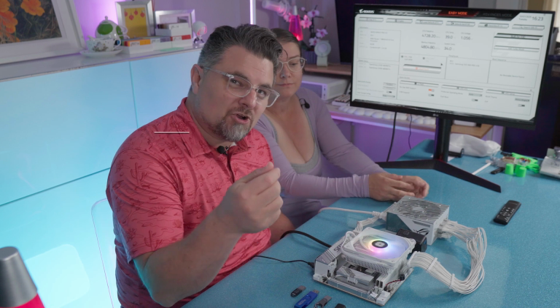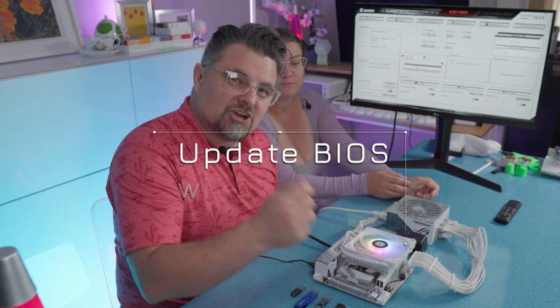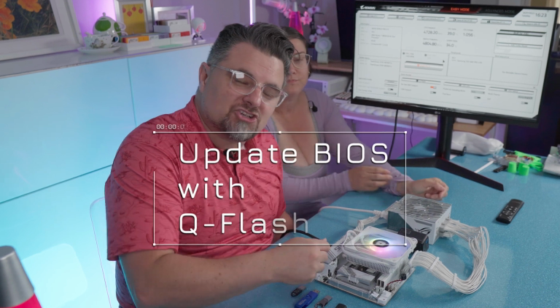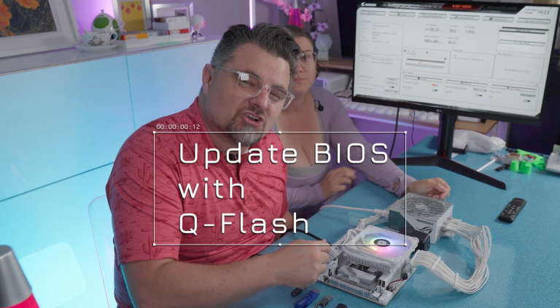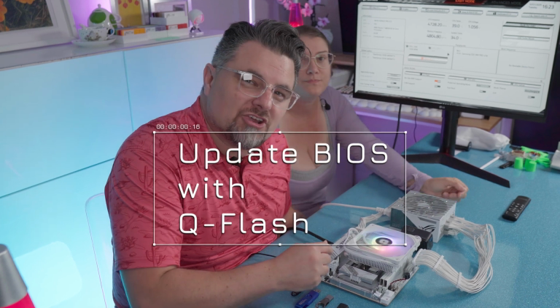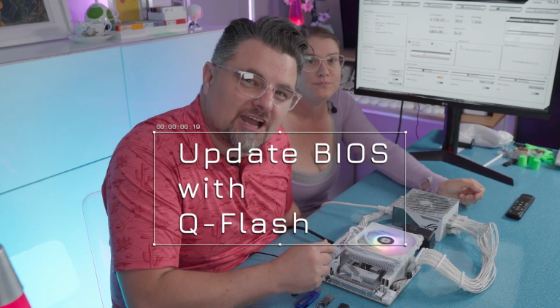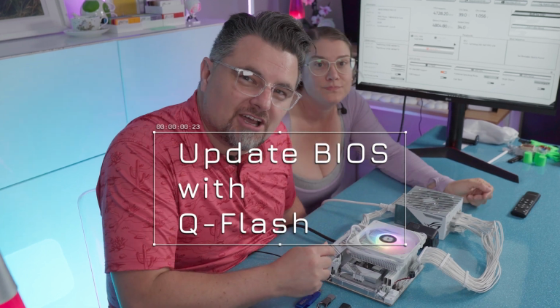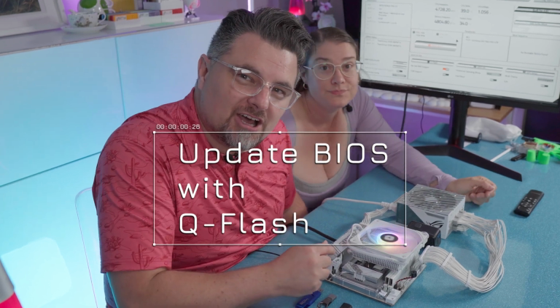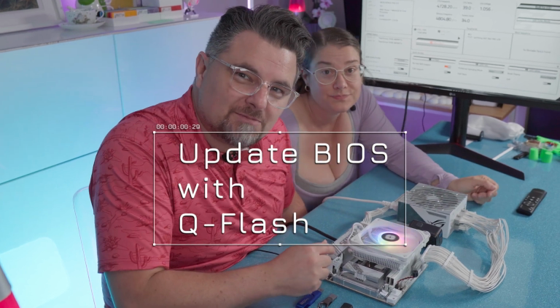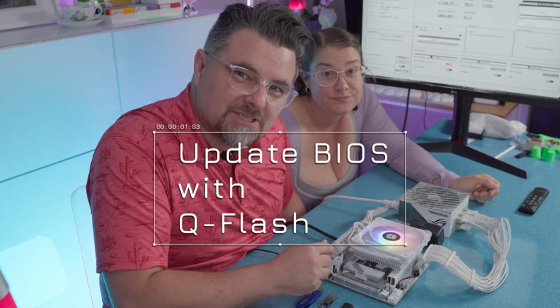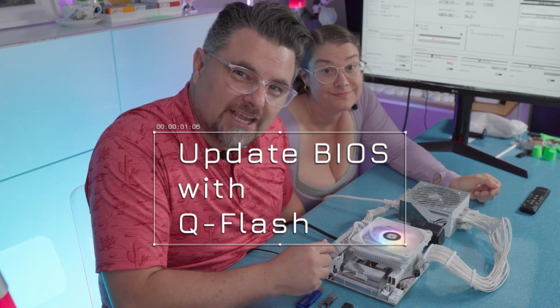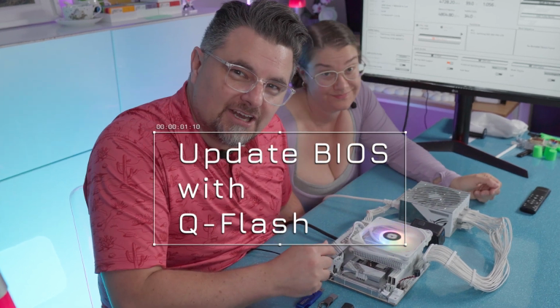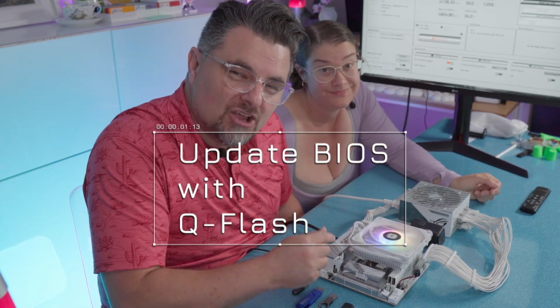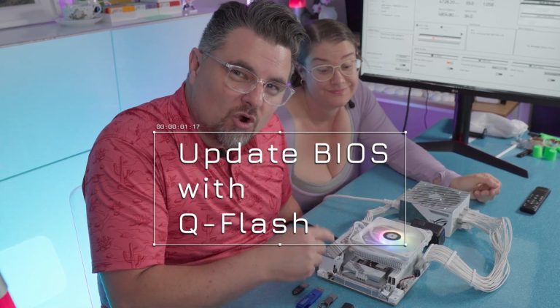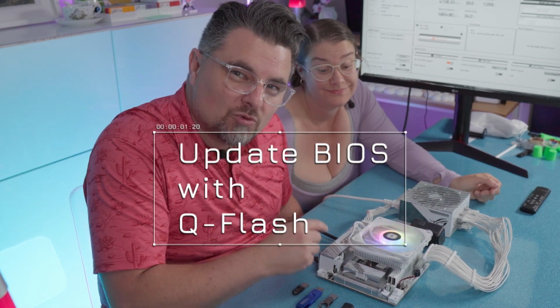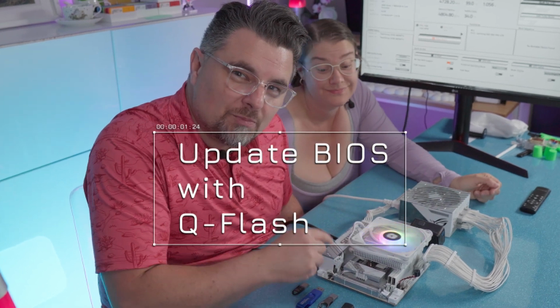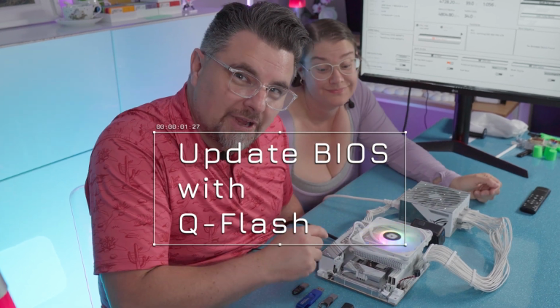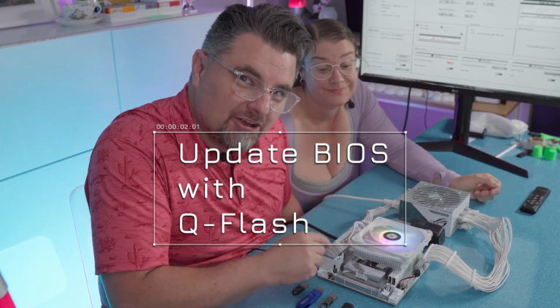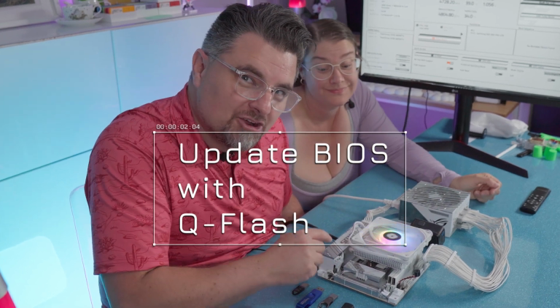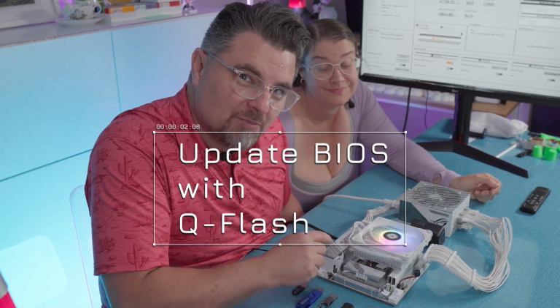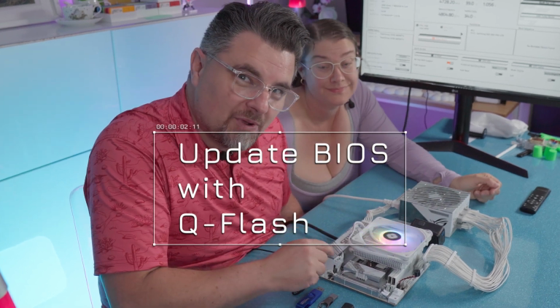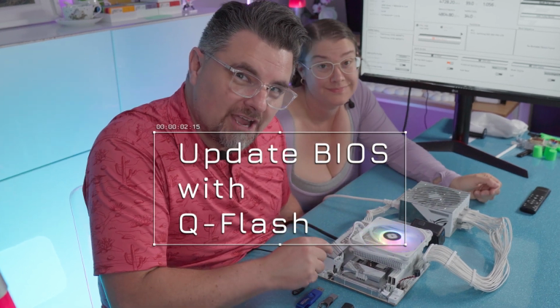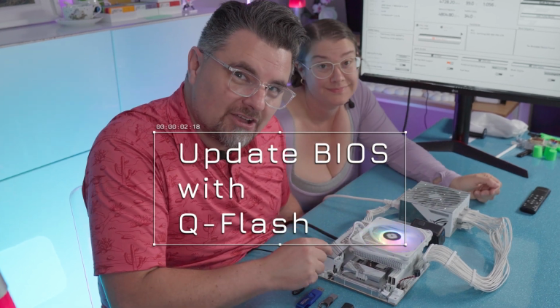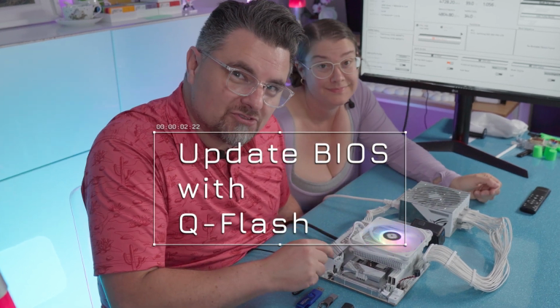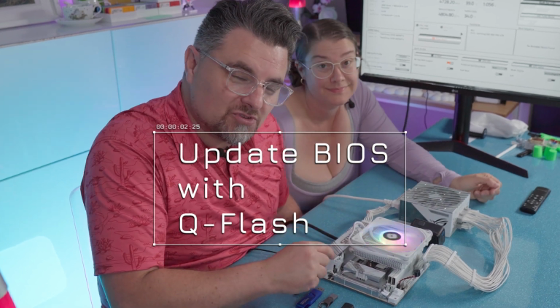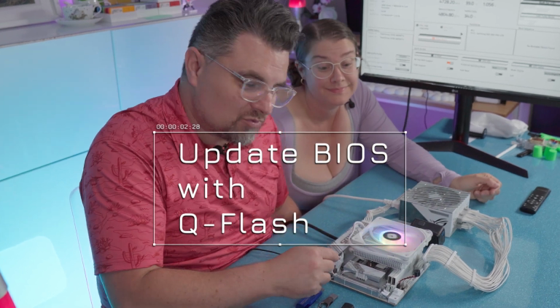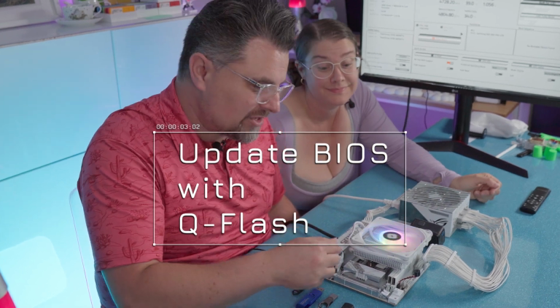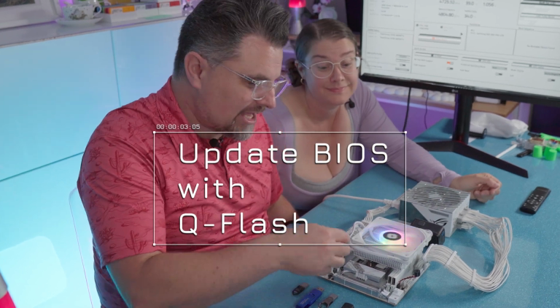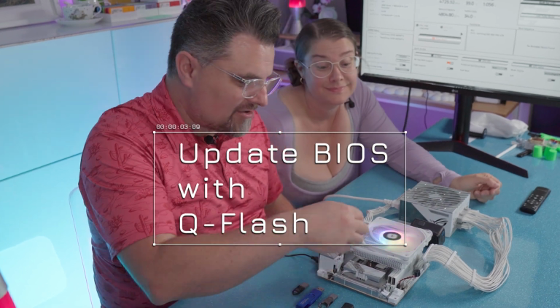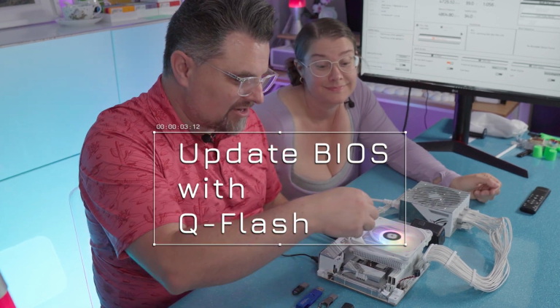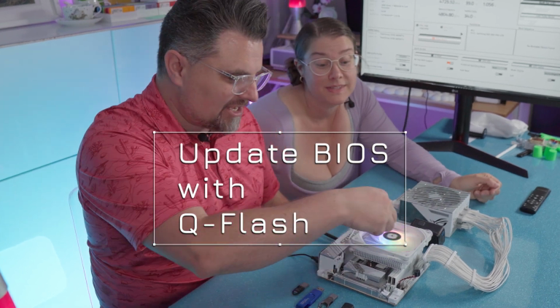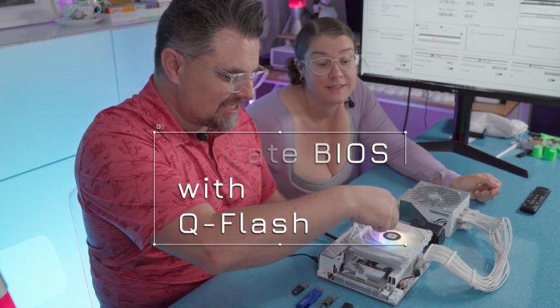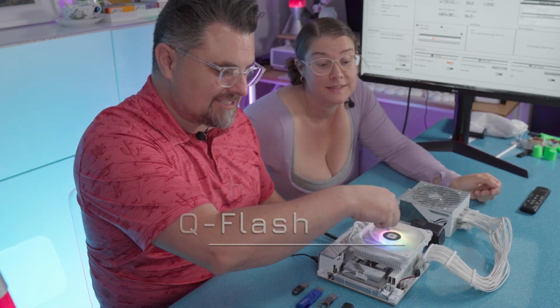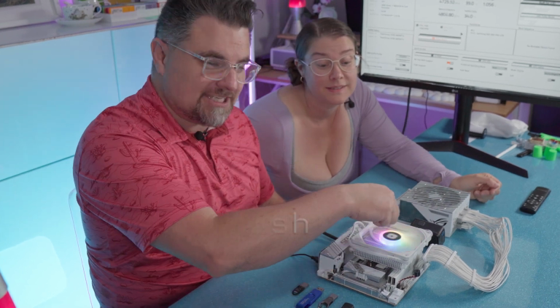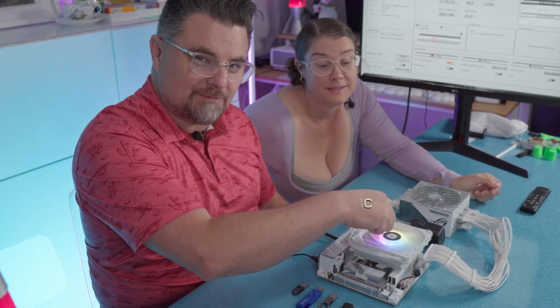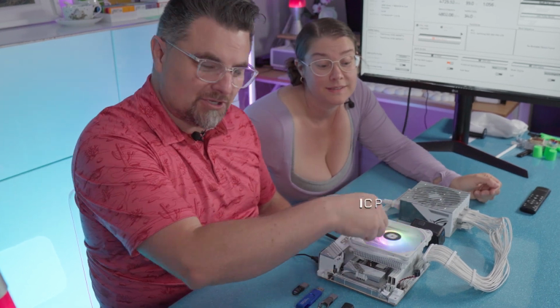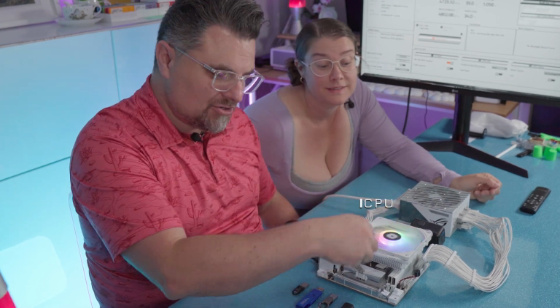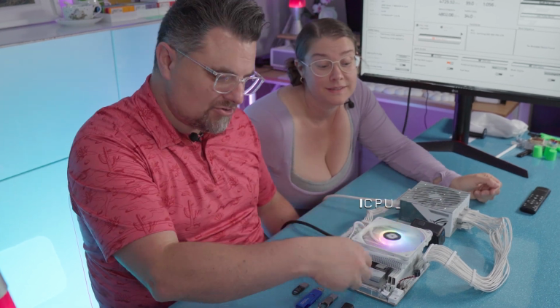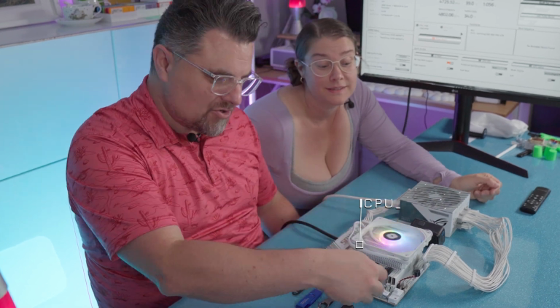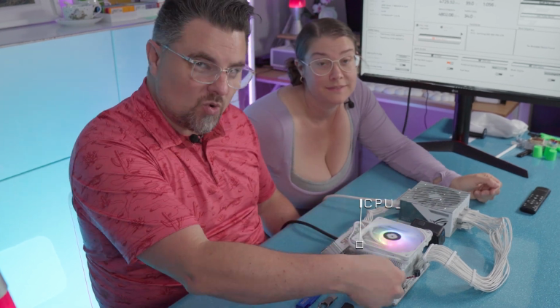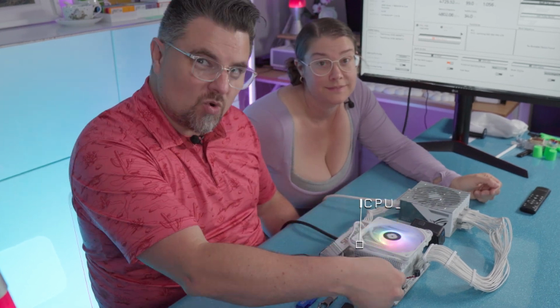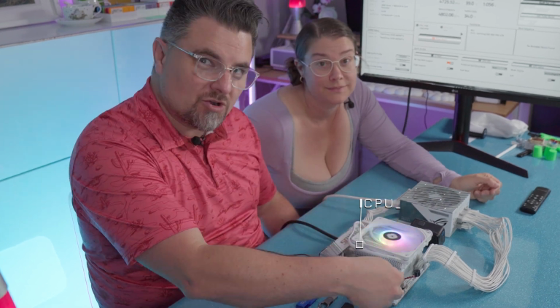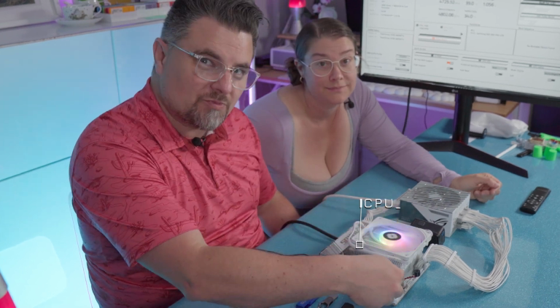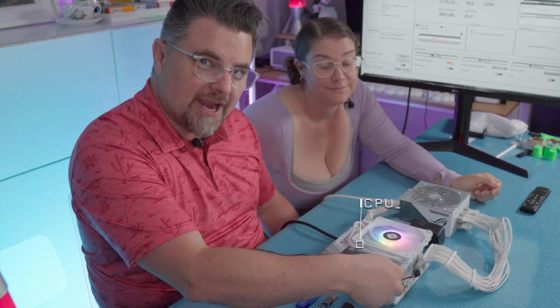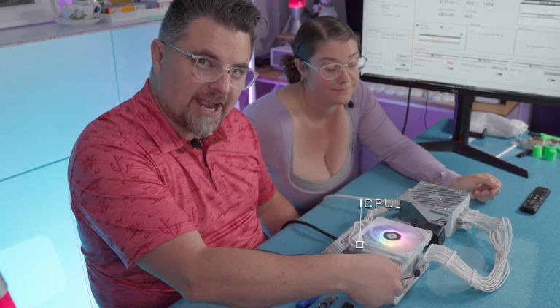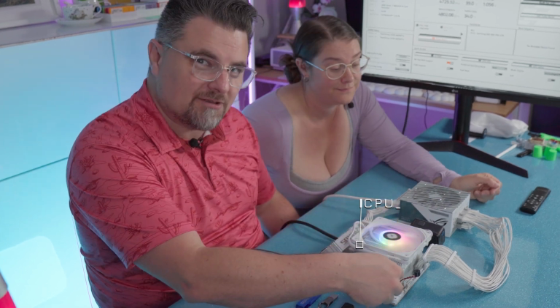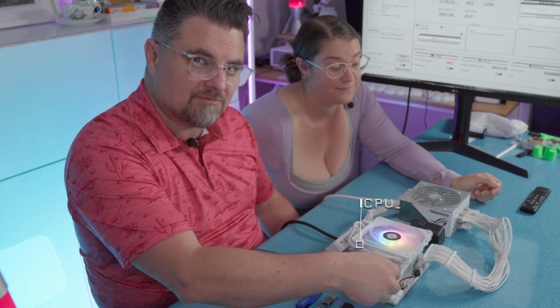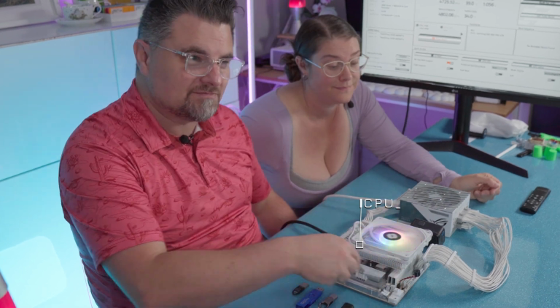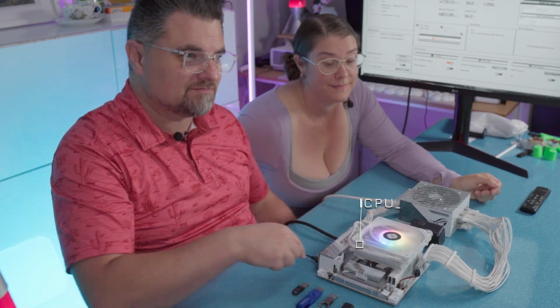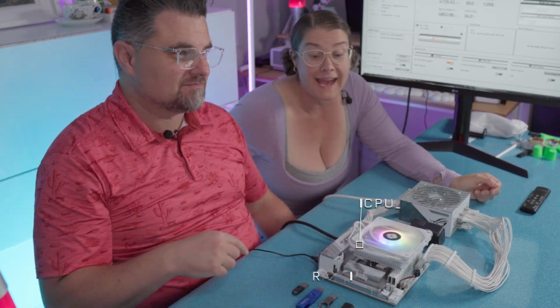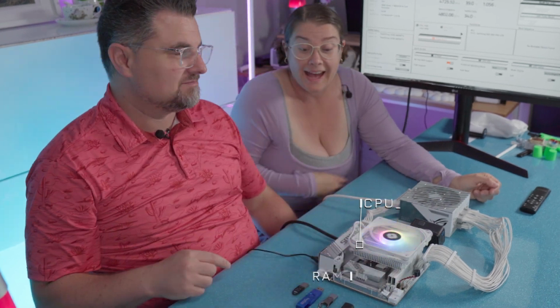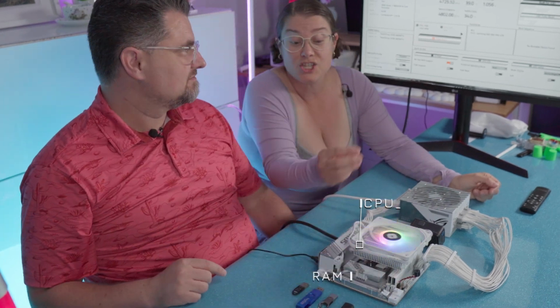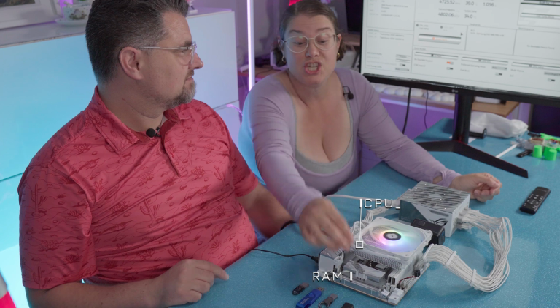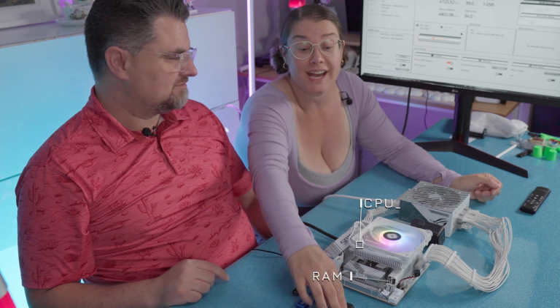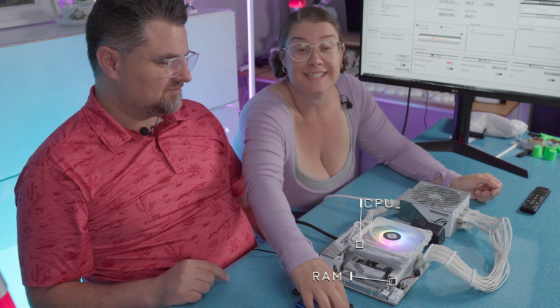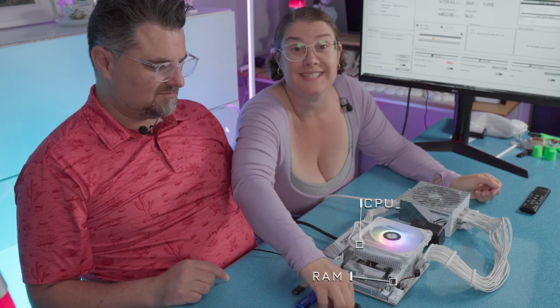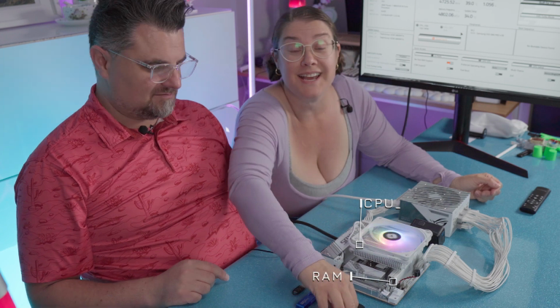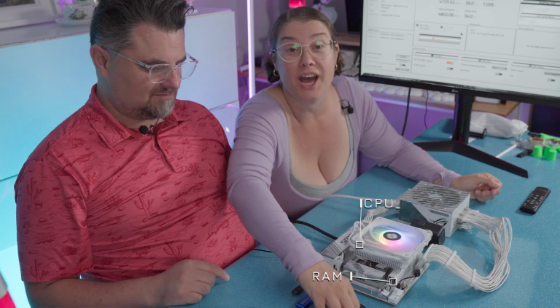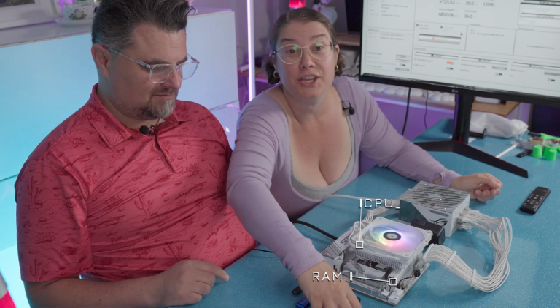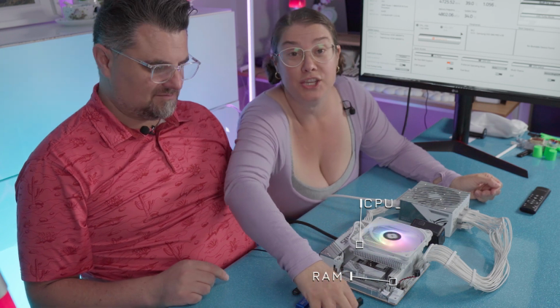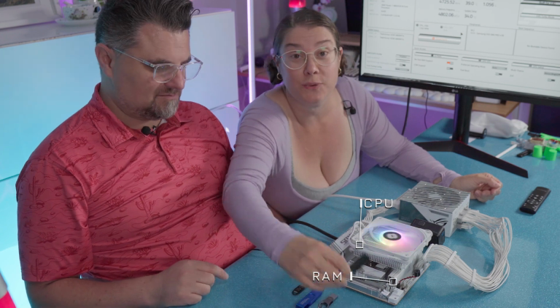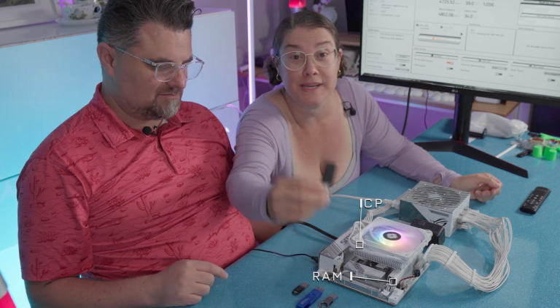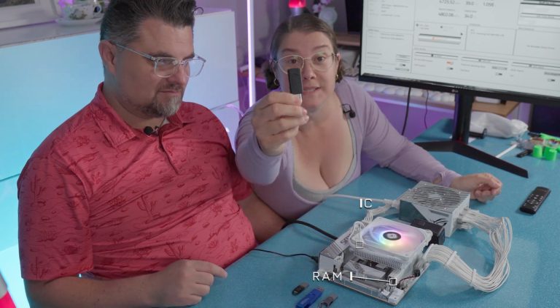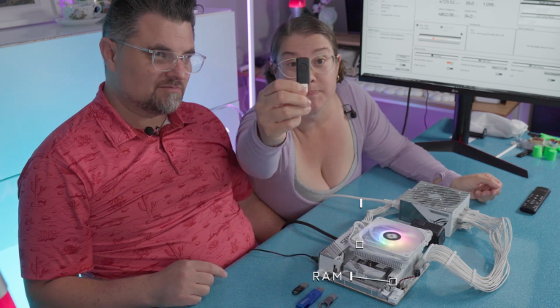We're going to show you how to update or repair your BIOS without a CPU or RAM — just a USB.